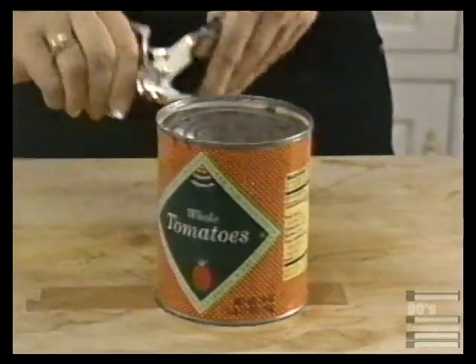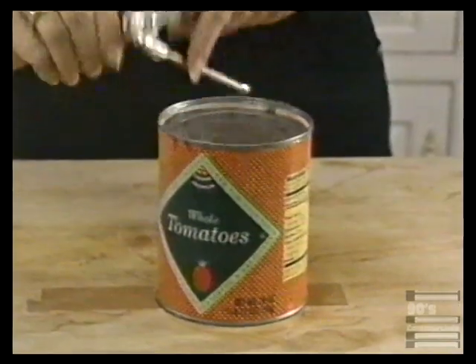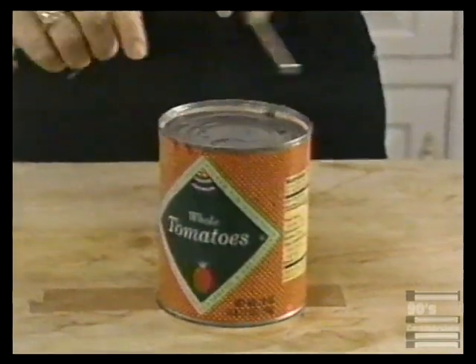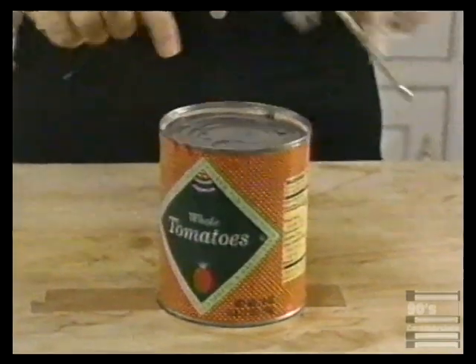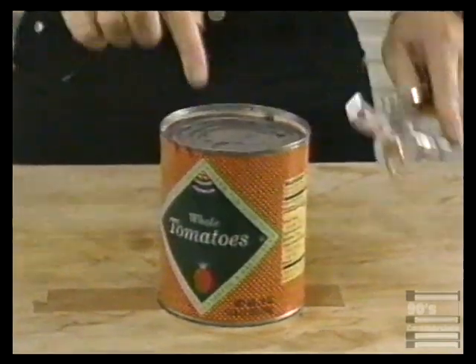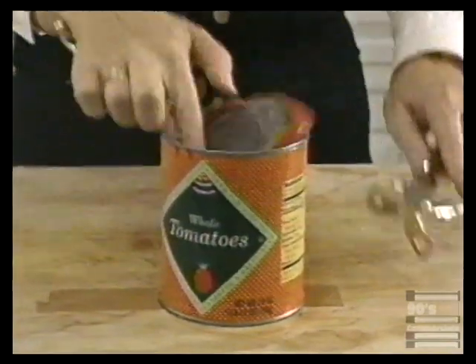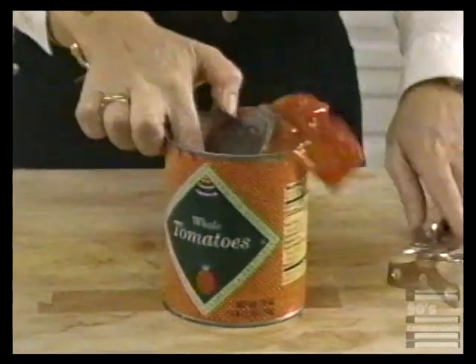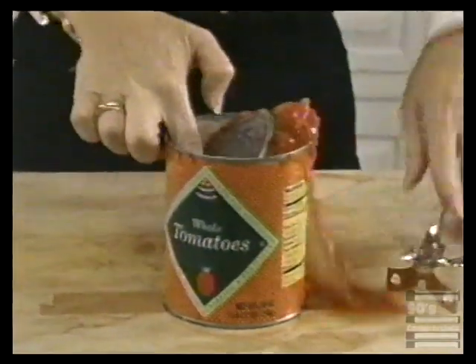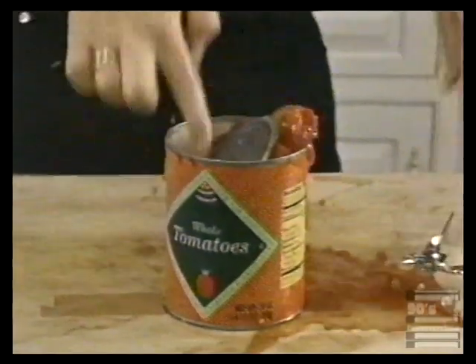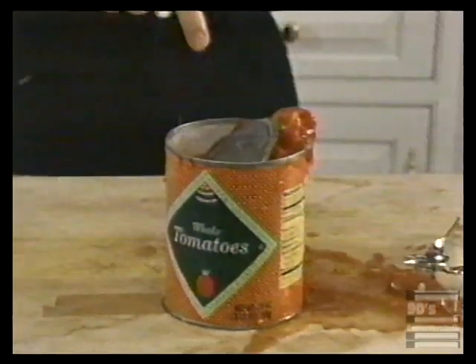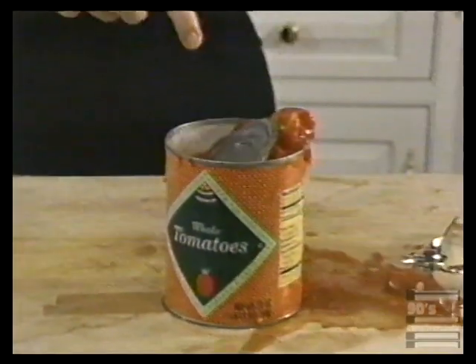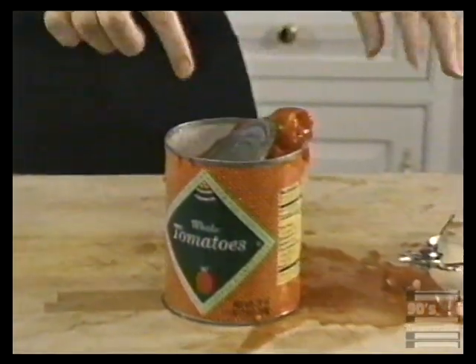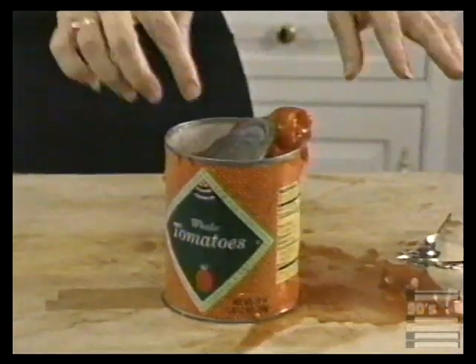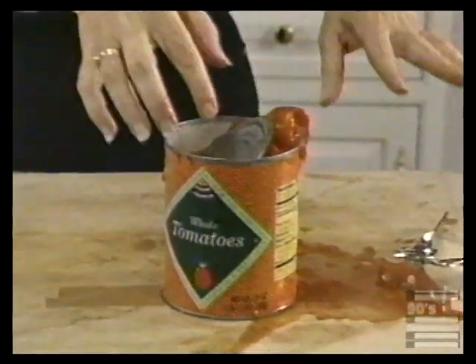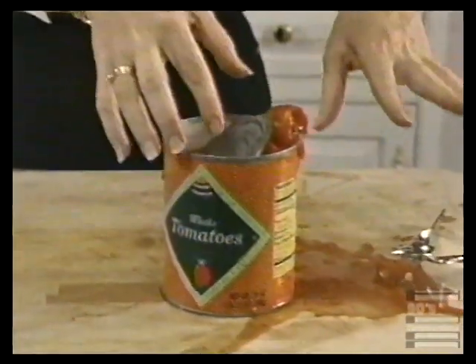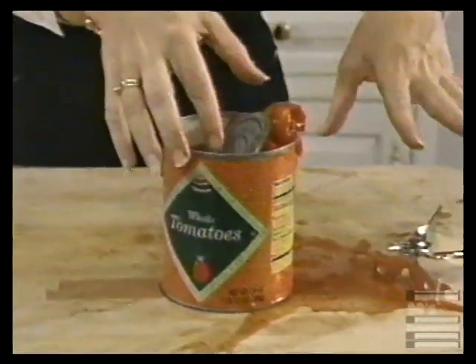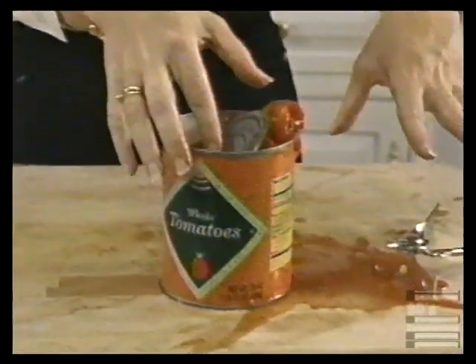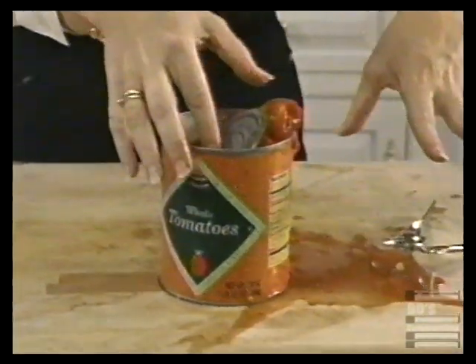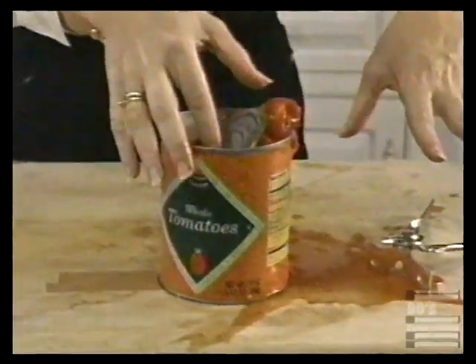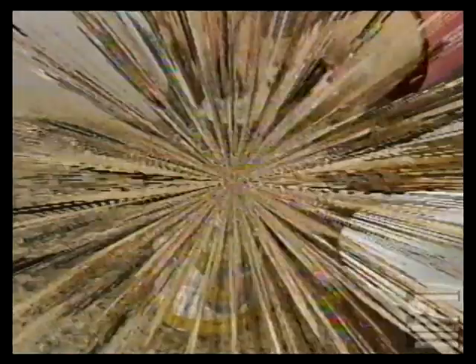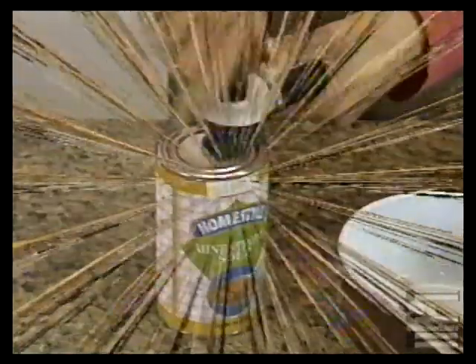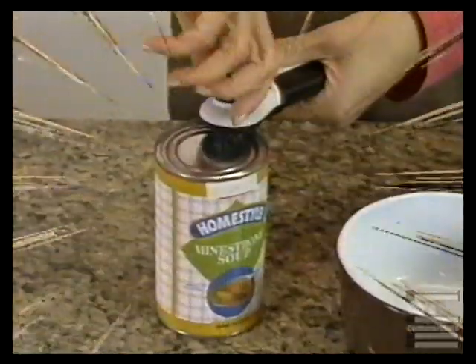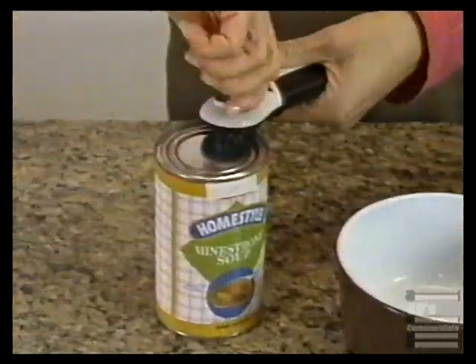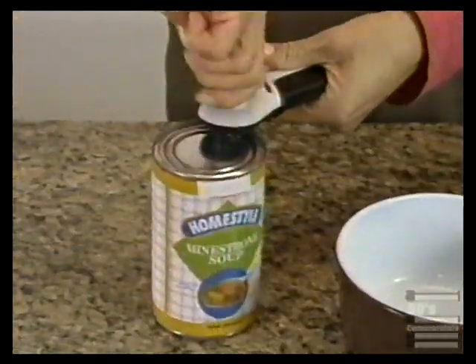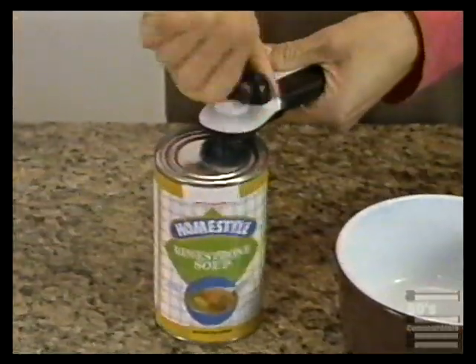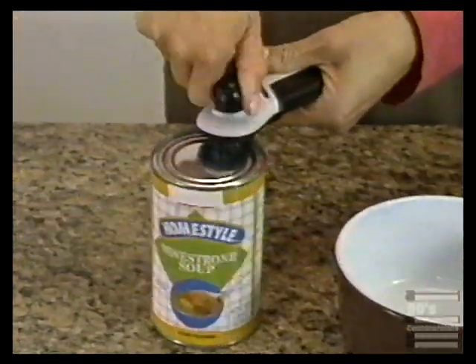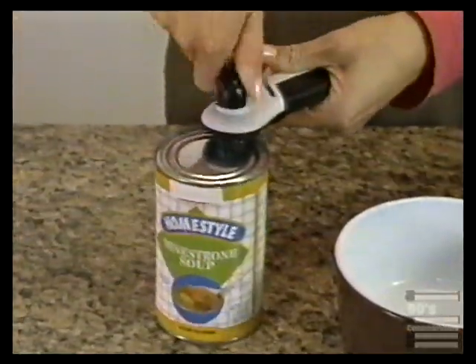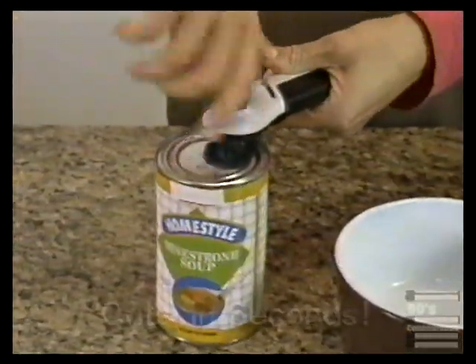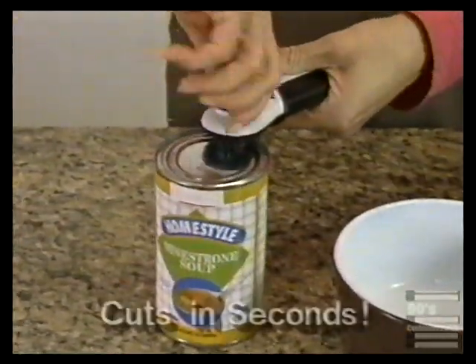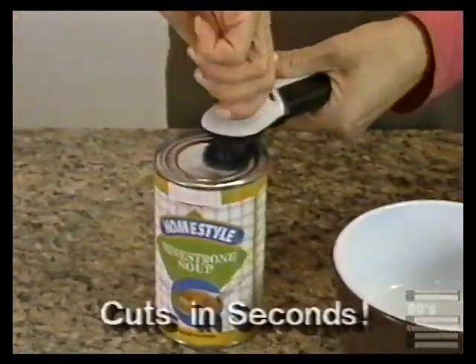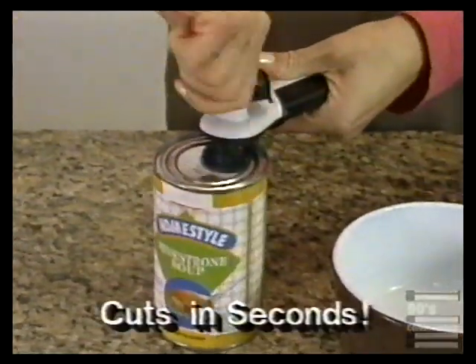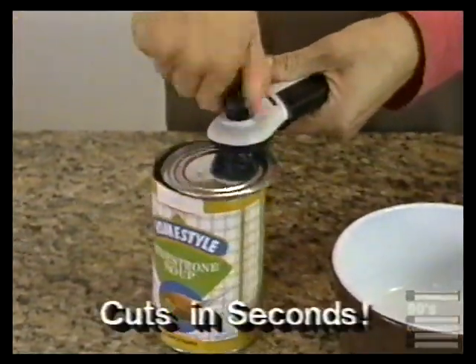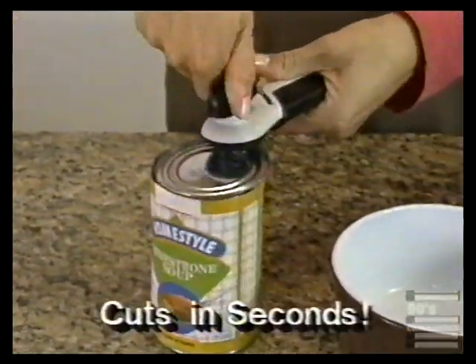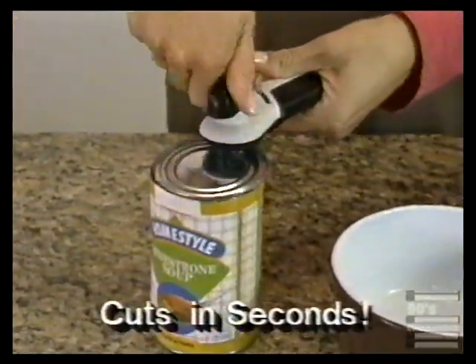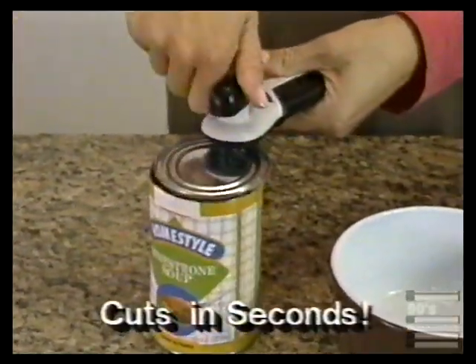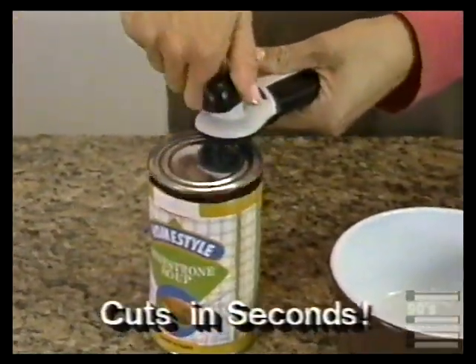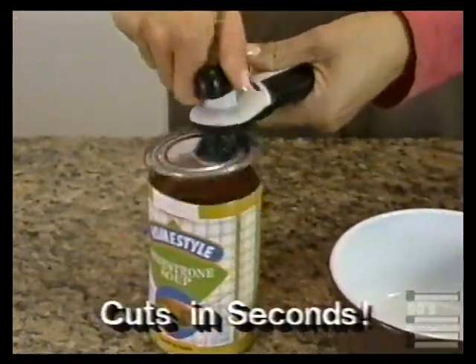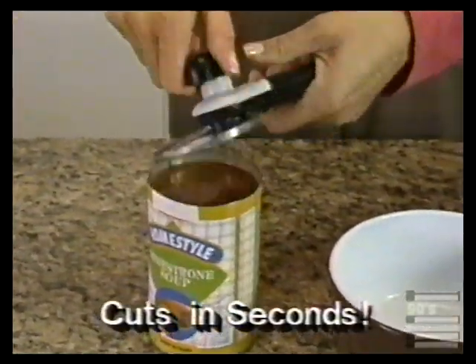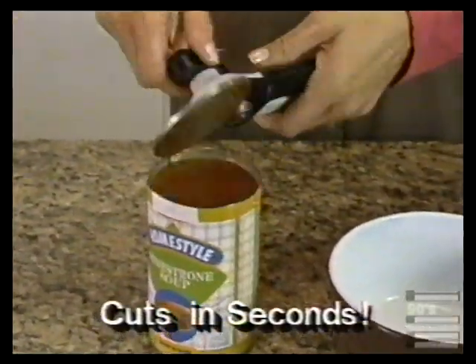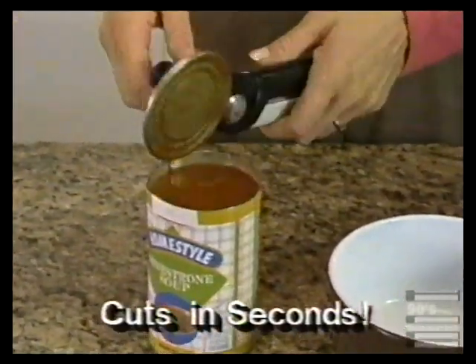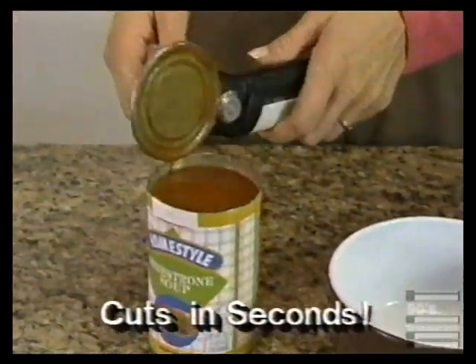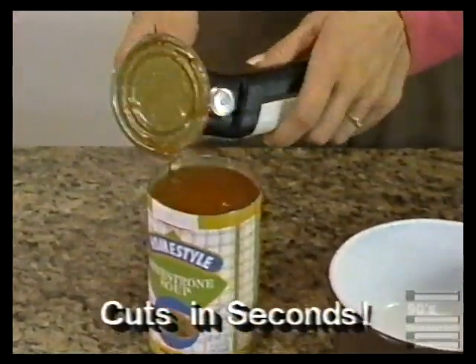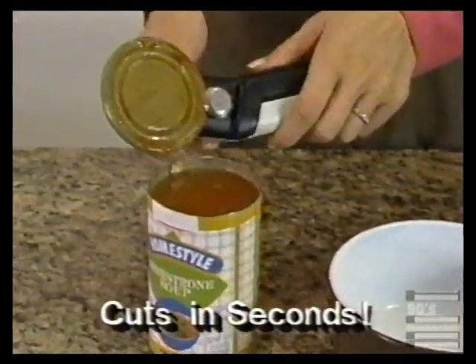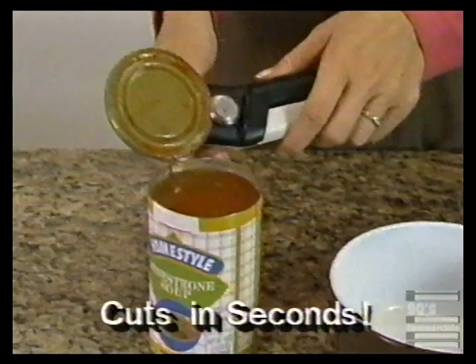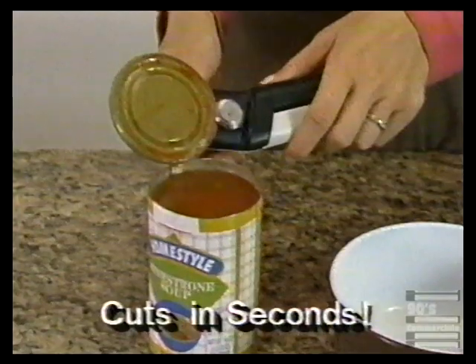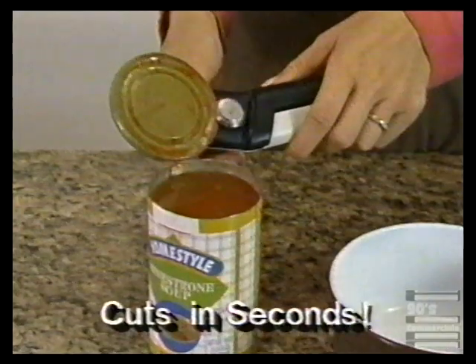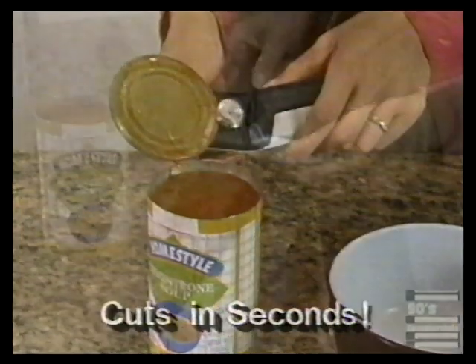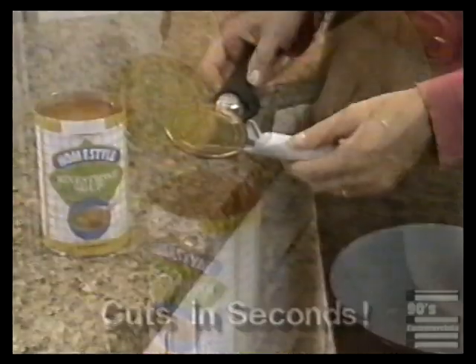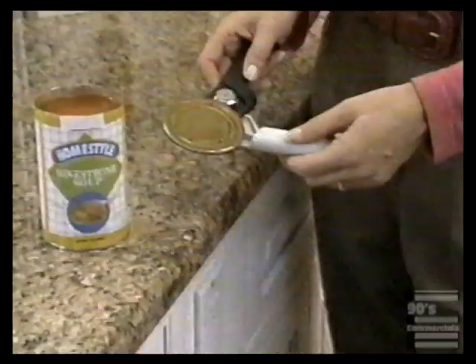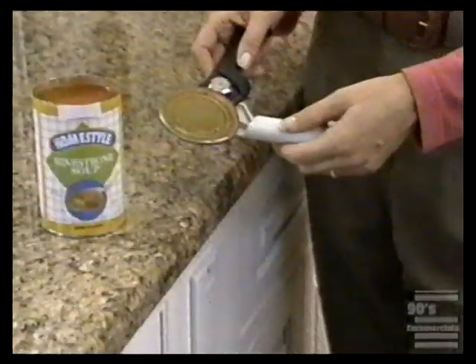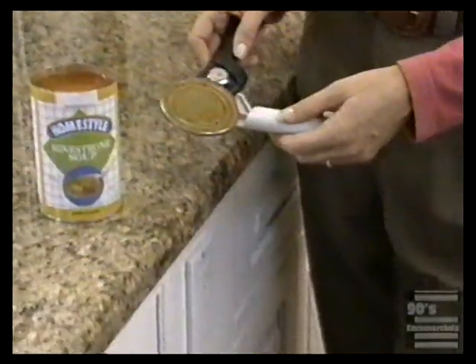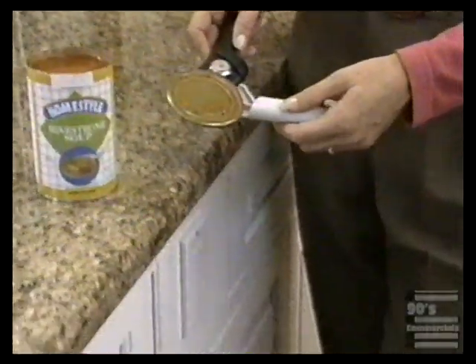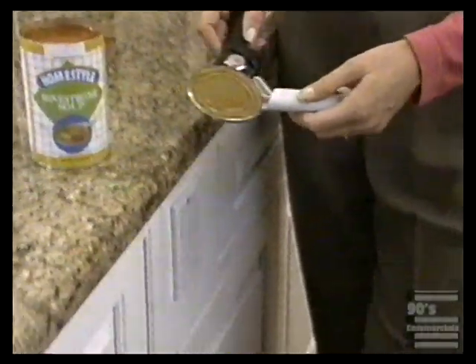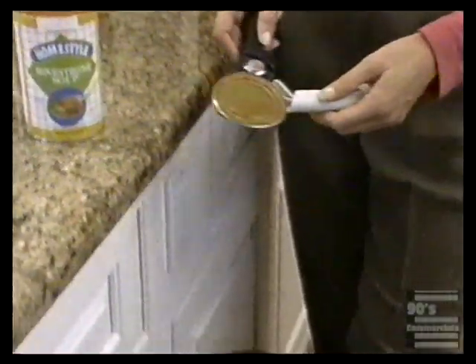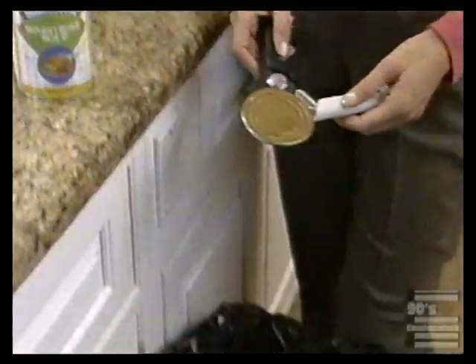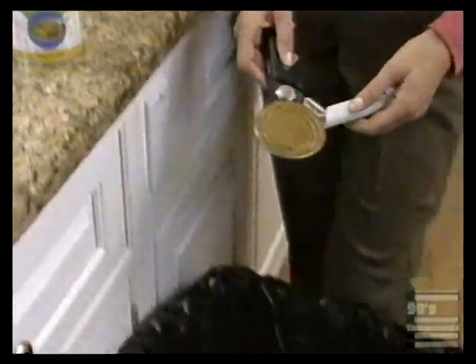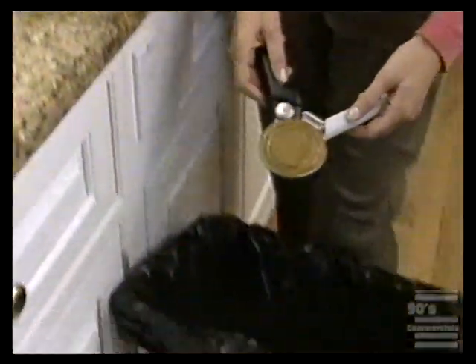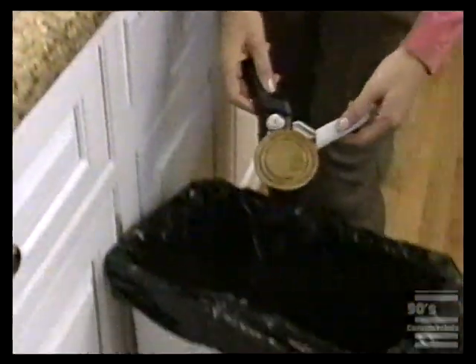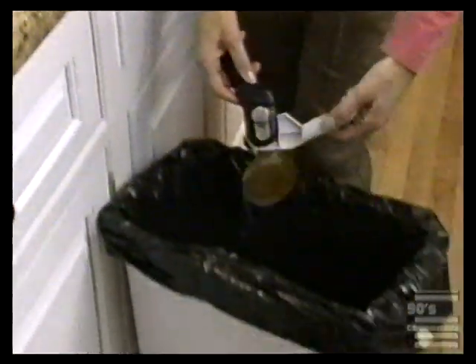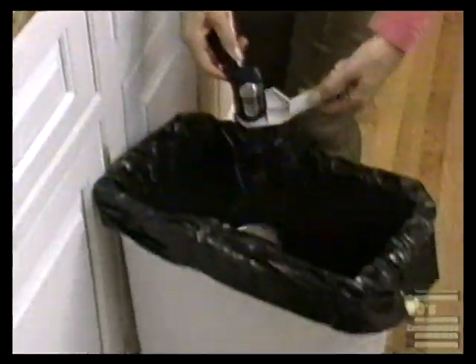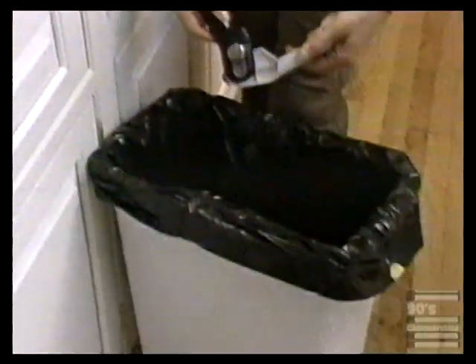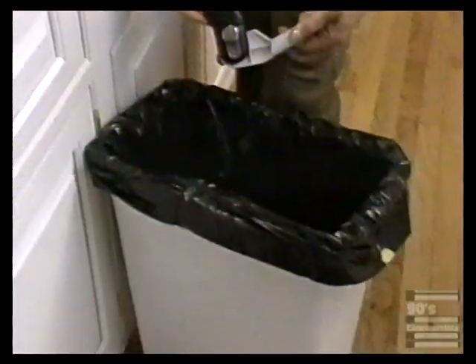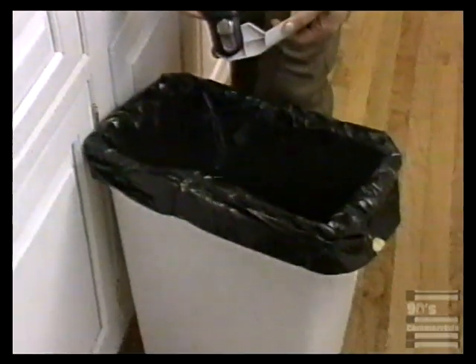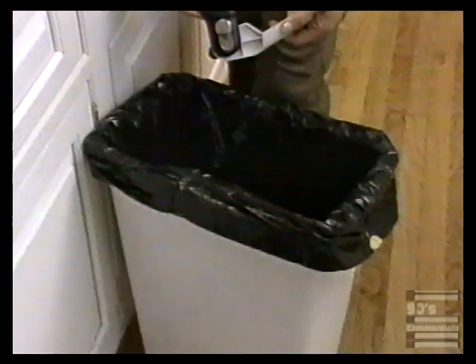Old-fashioned can openers get stuck on the last turn — the lid falls in, and that's messy. But Perfect Can cuts a complete circle in seconds. The lid adheres to the can opener for easy disposal.